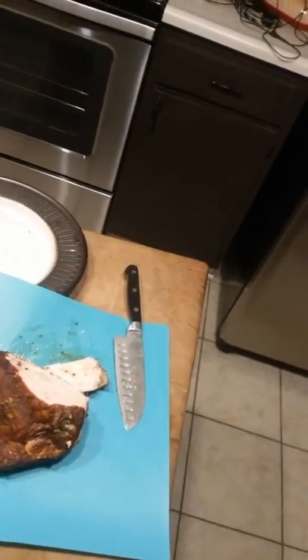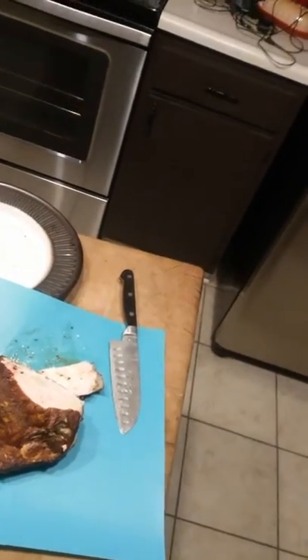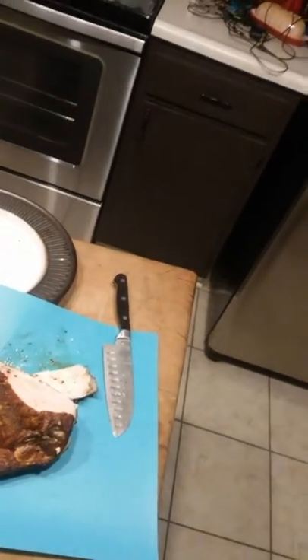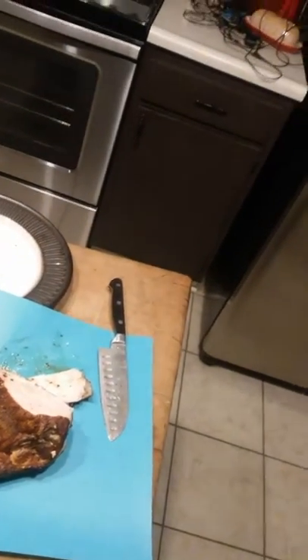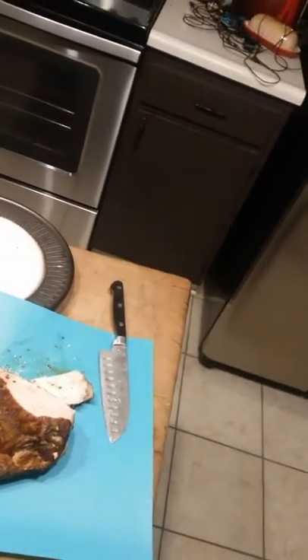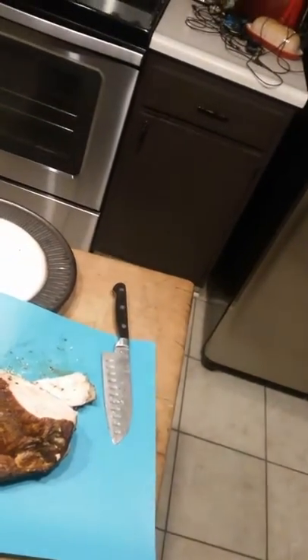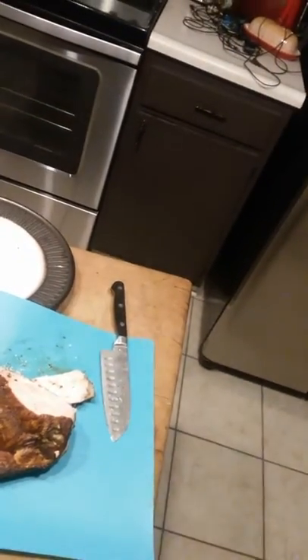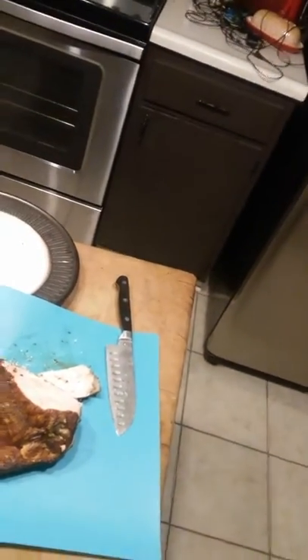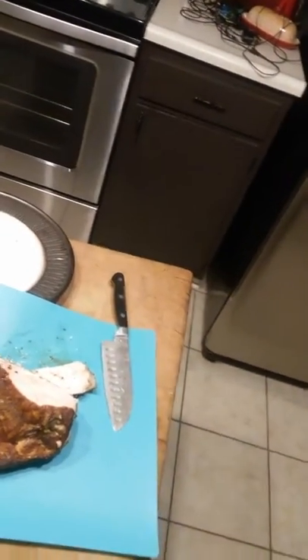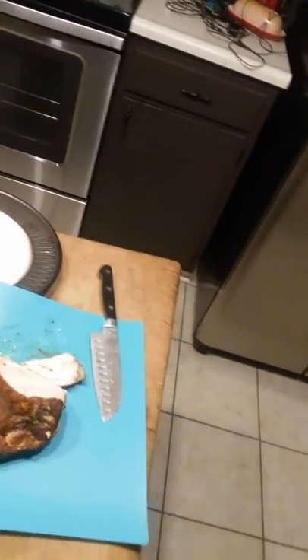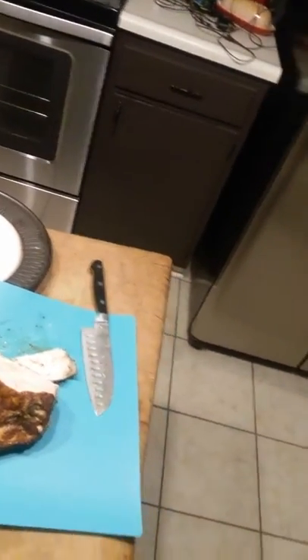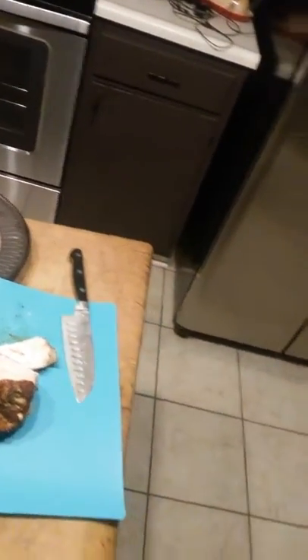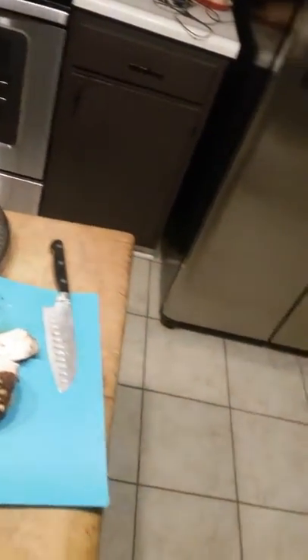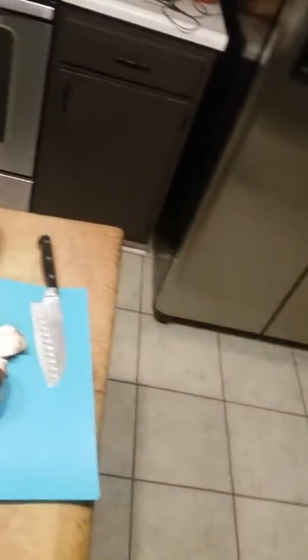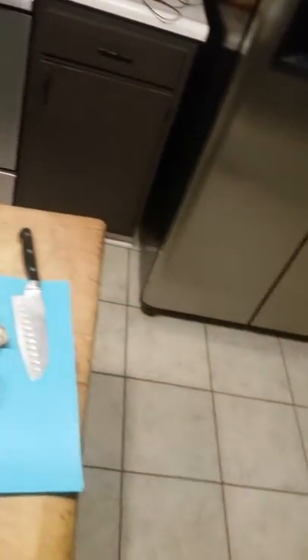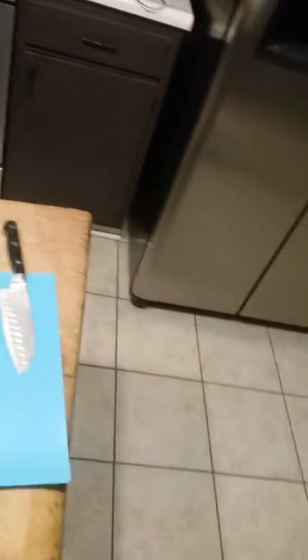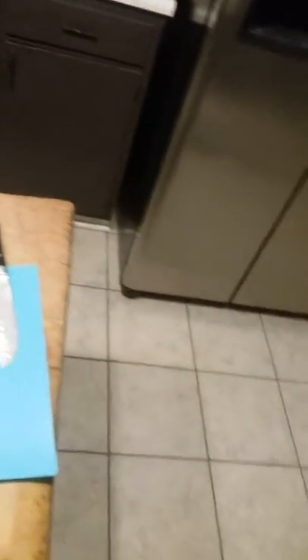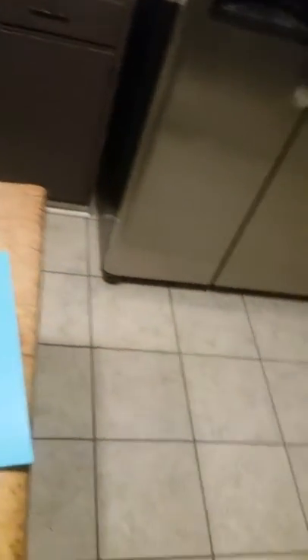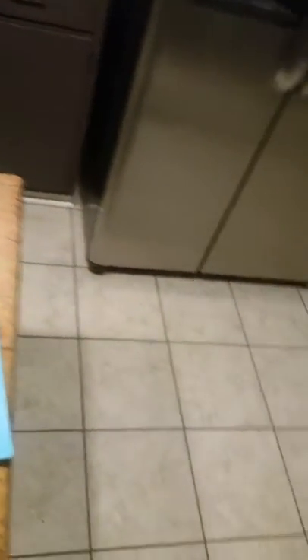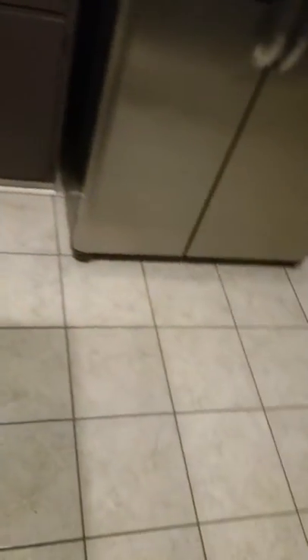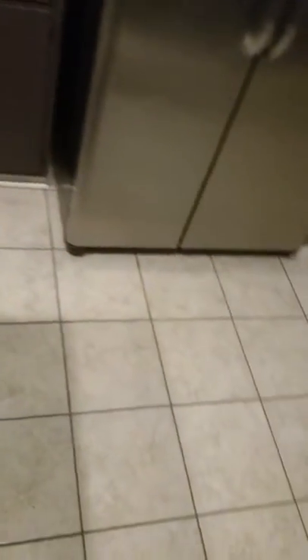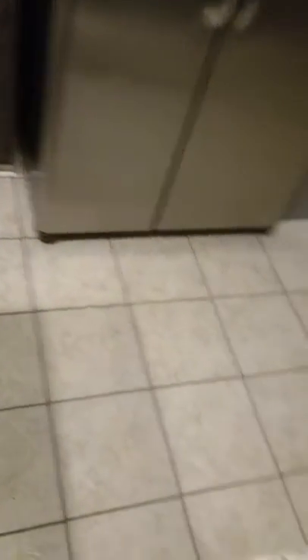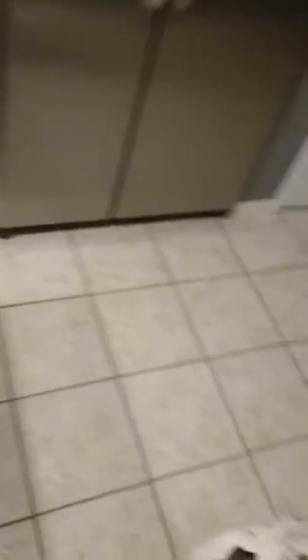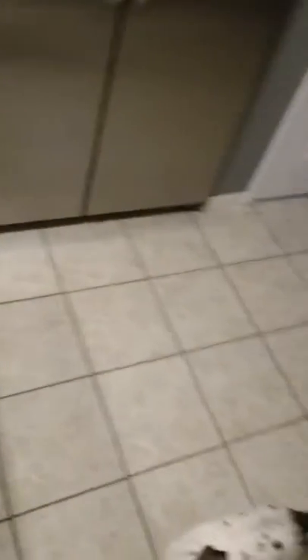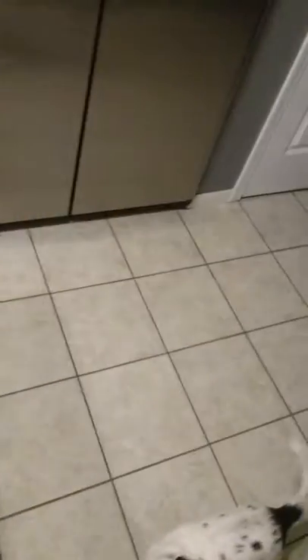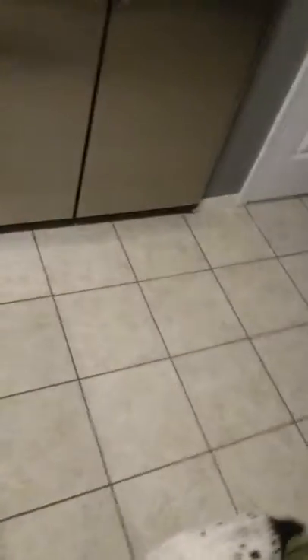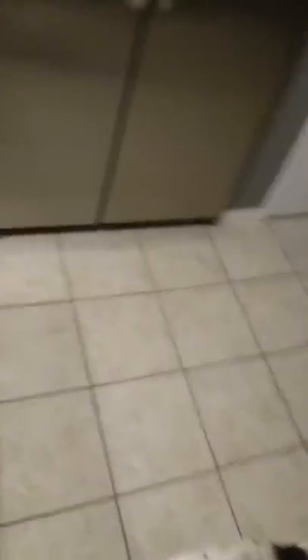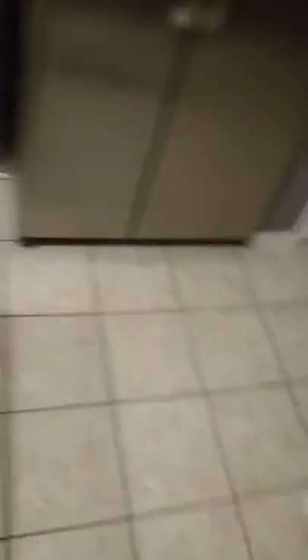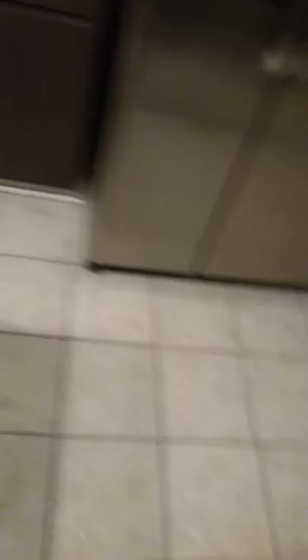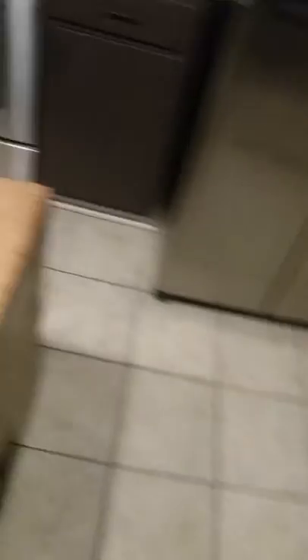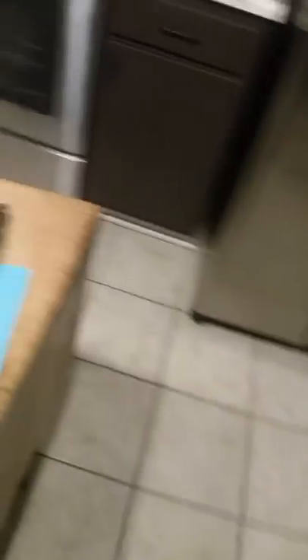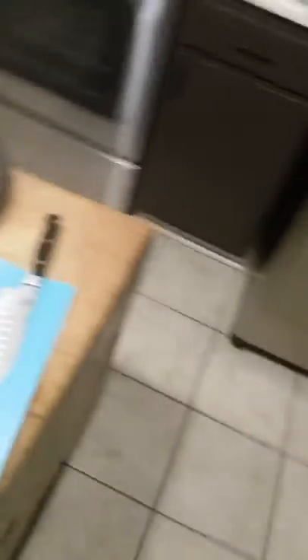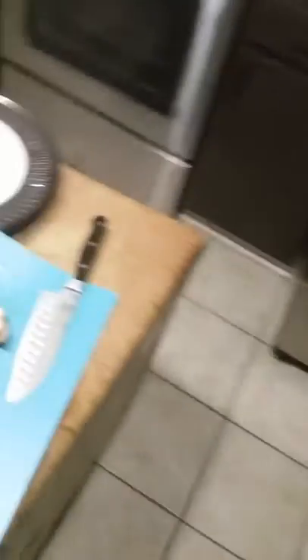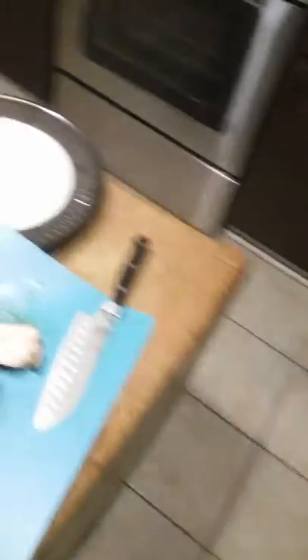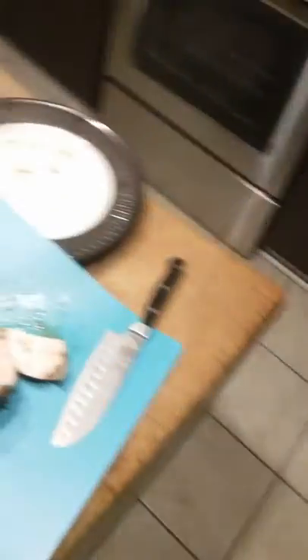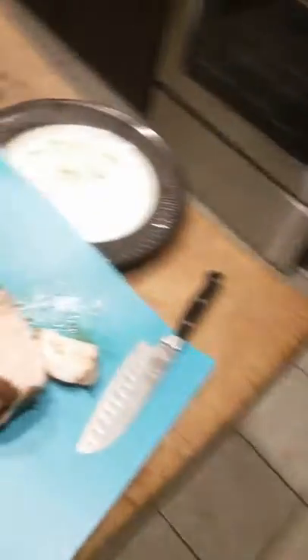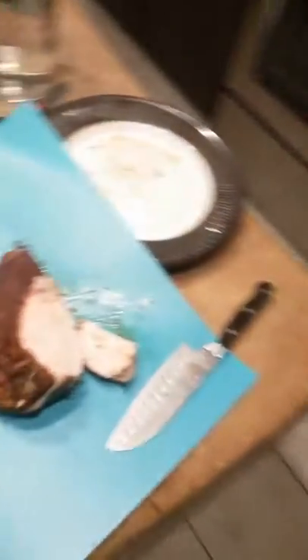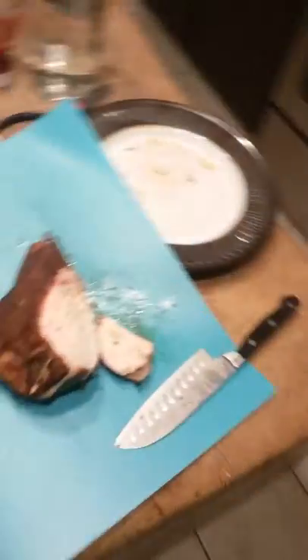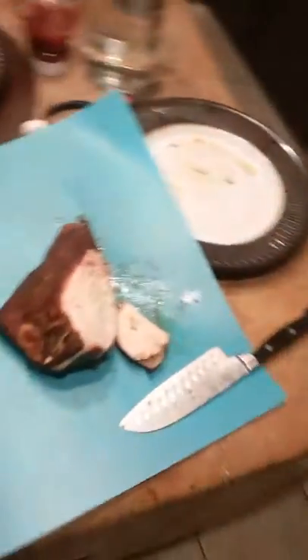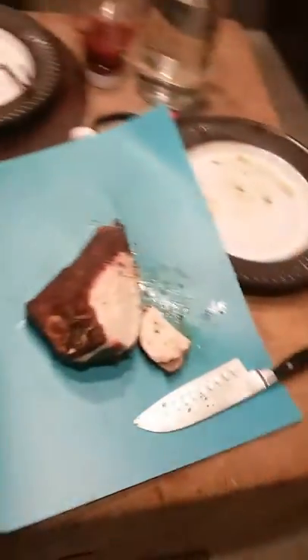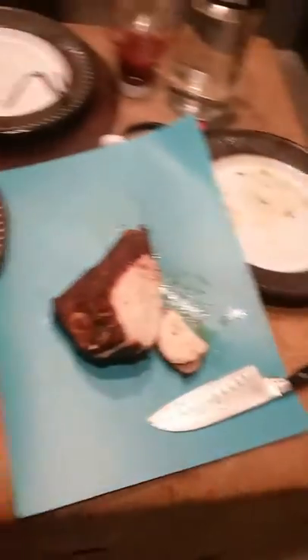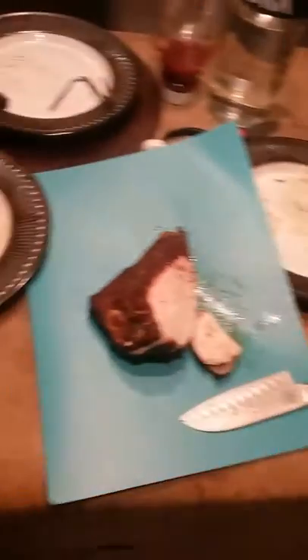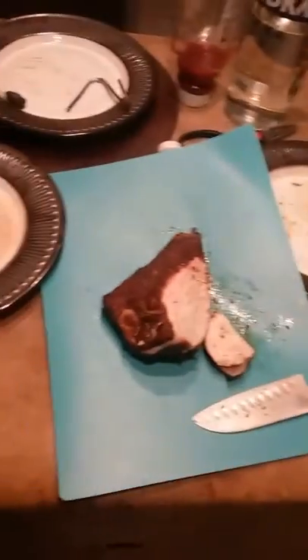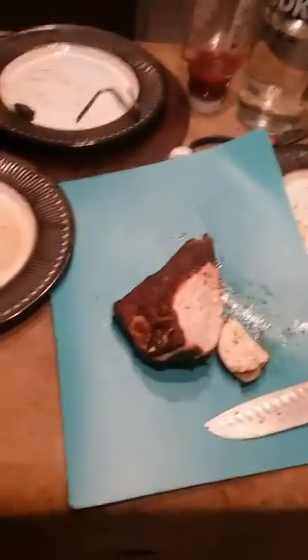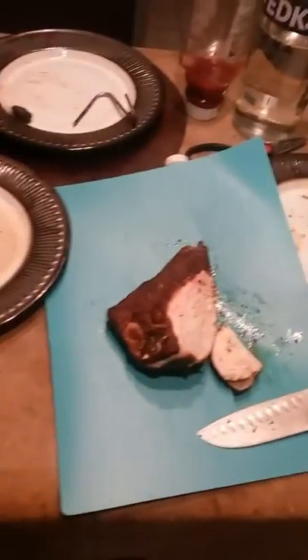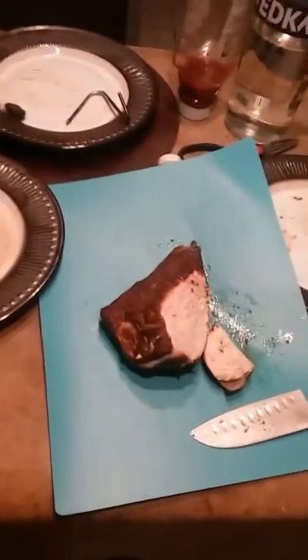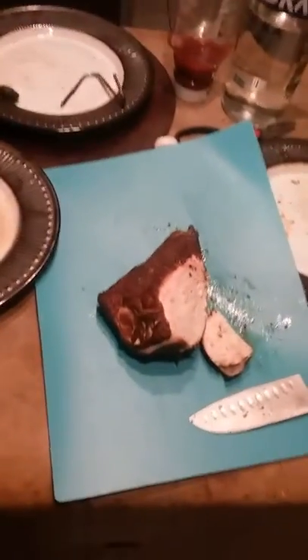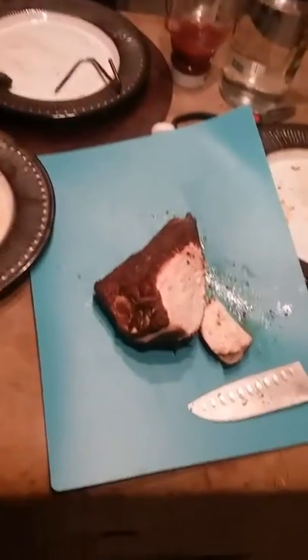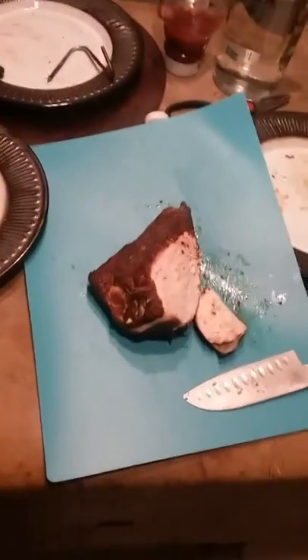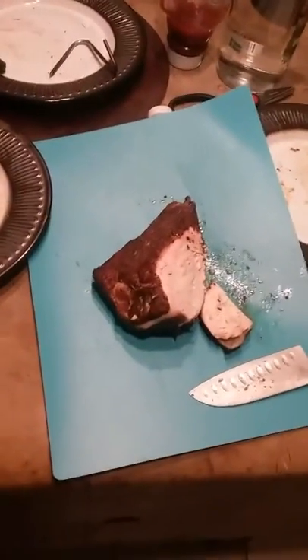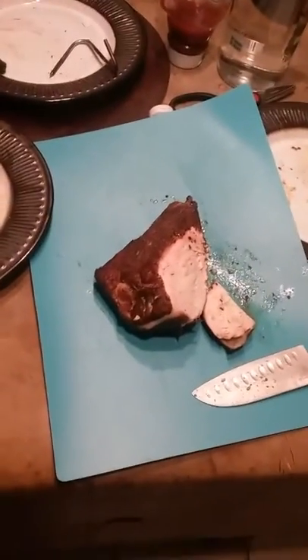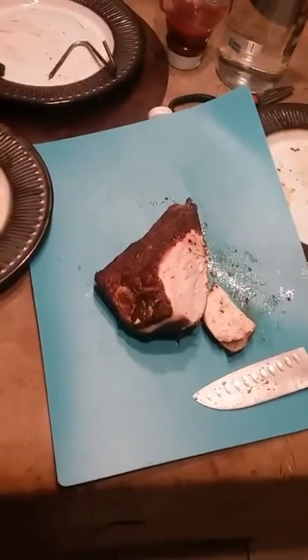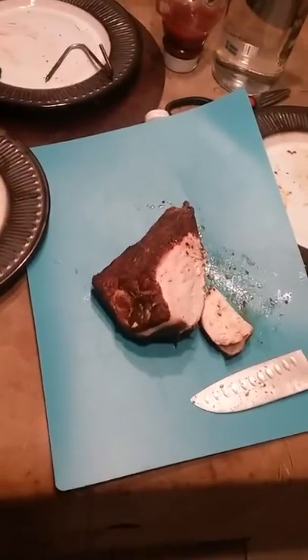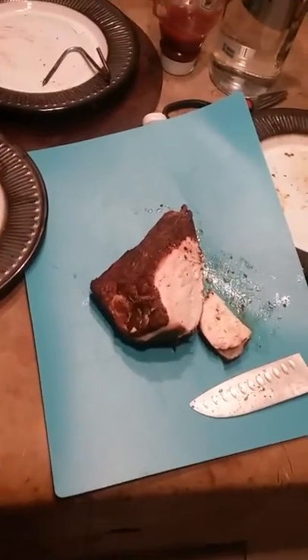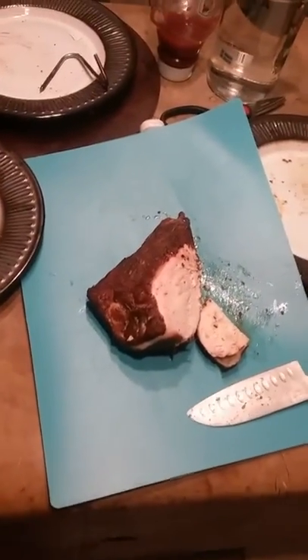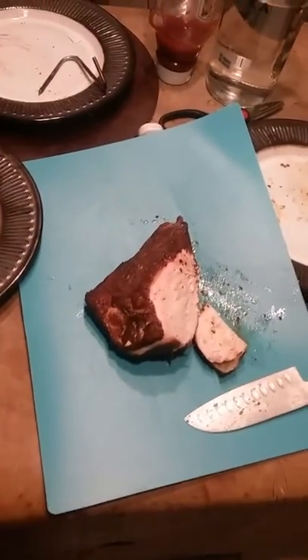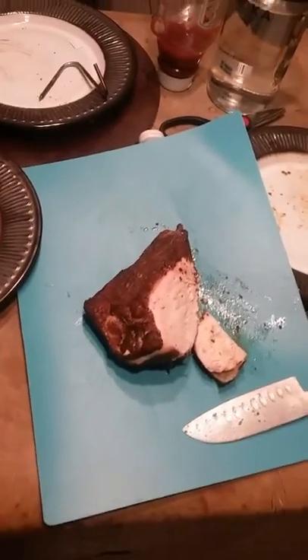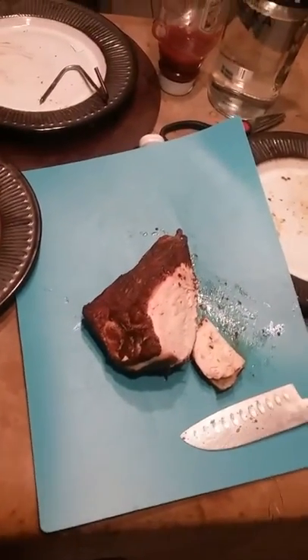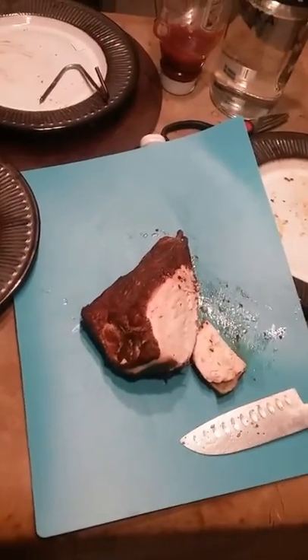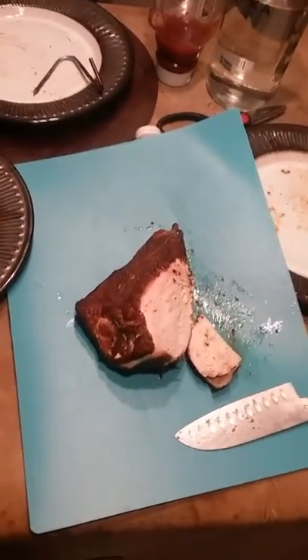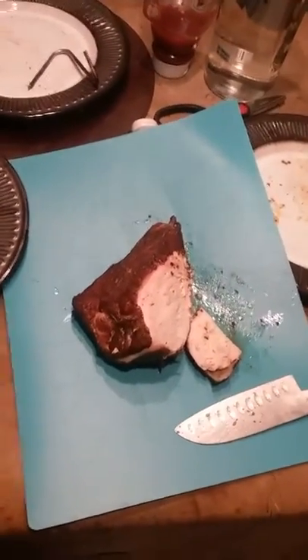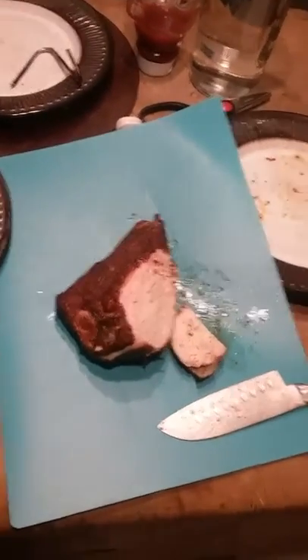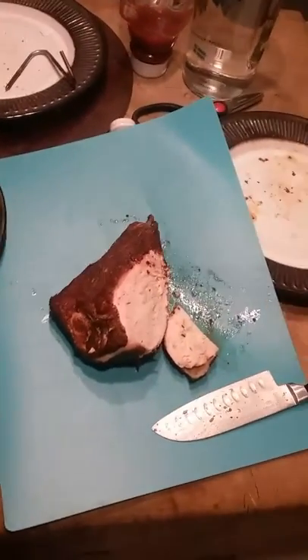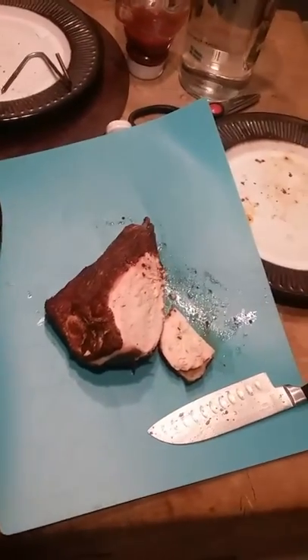Super juicy. Like I said, it's probably been resting 20 minutes. It's very good.